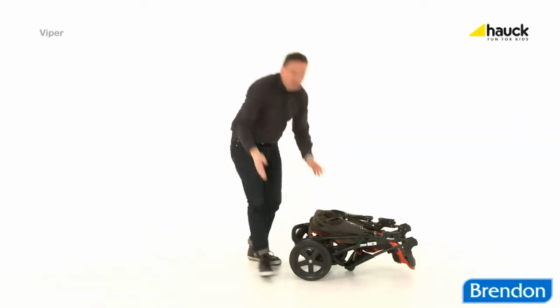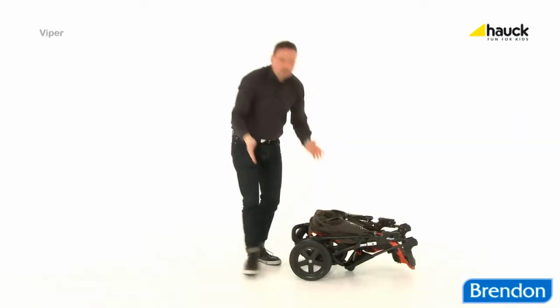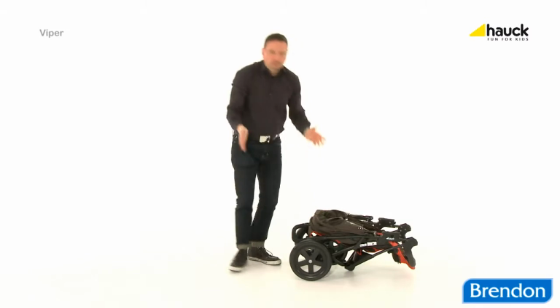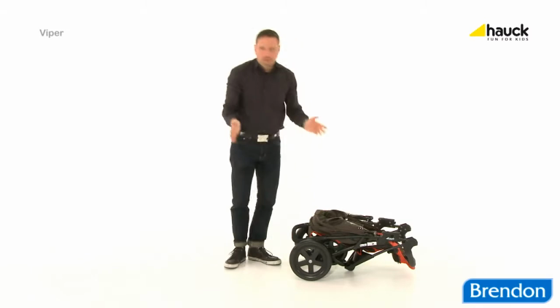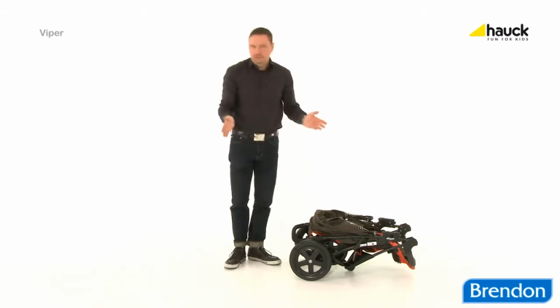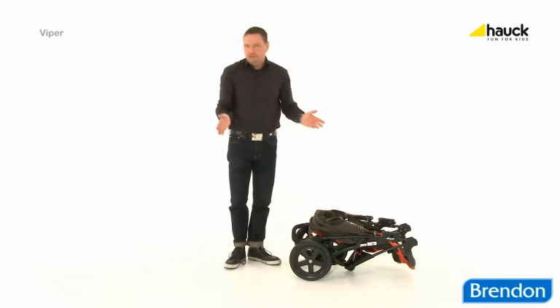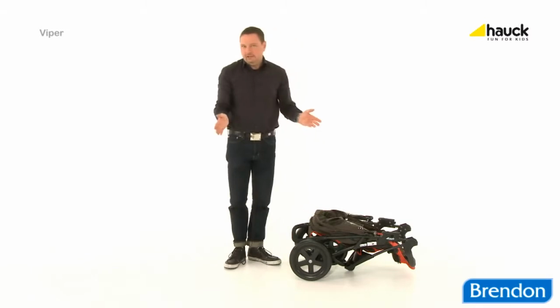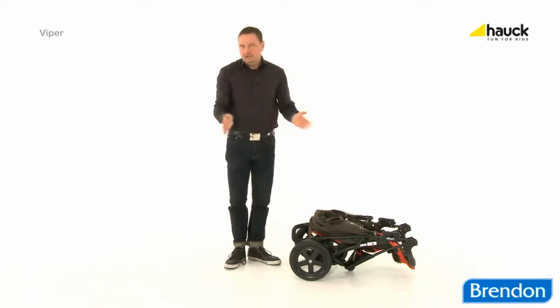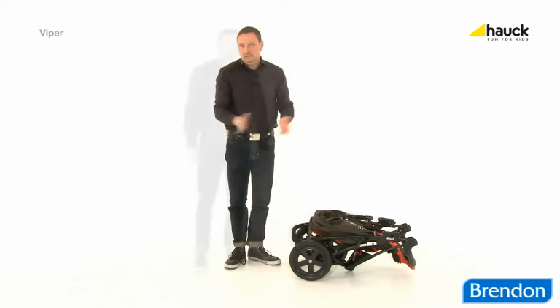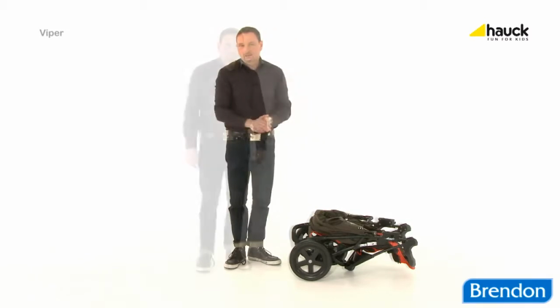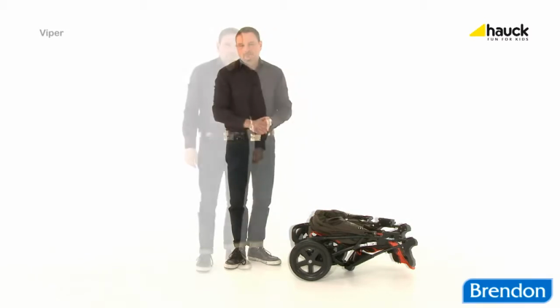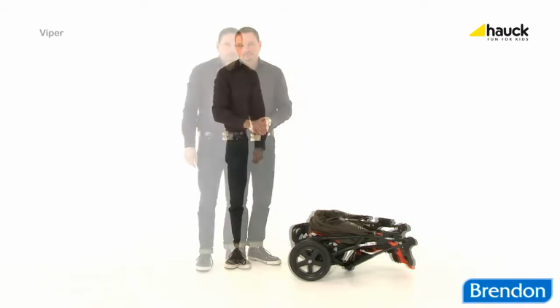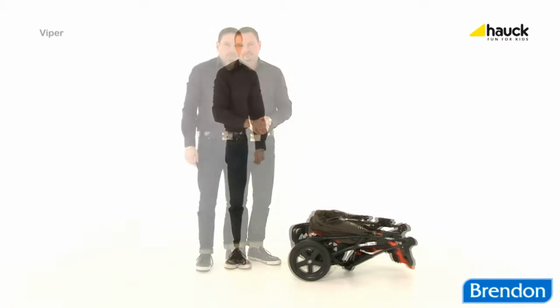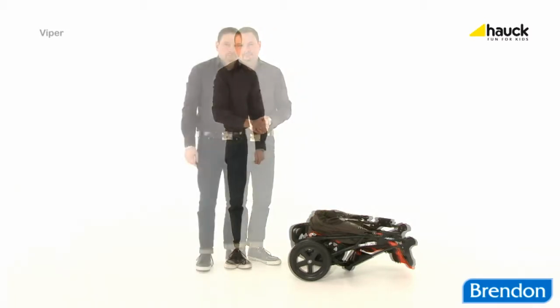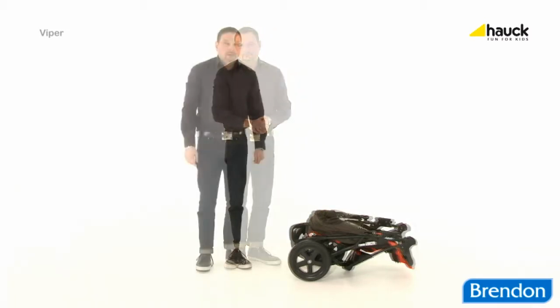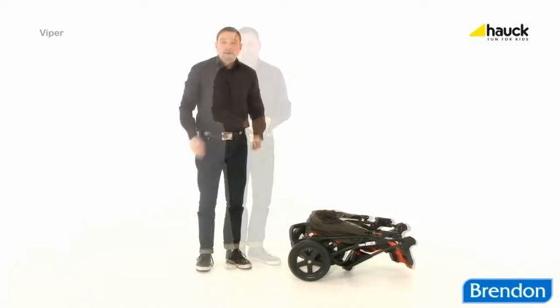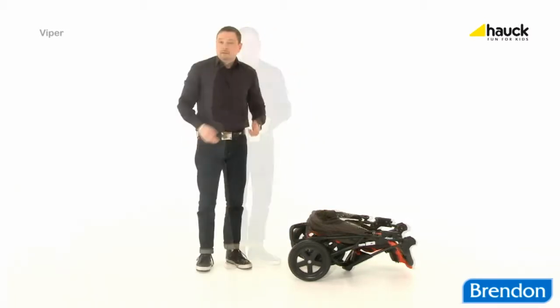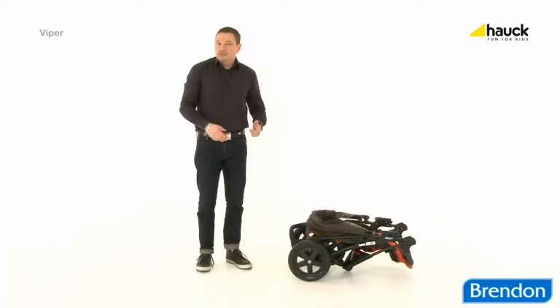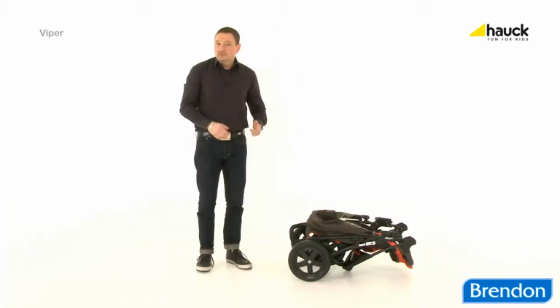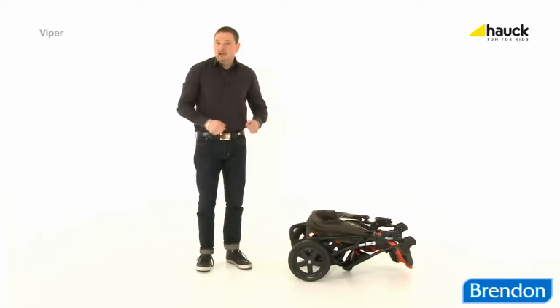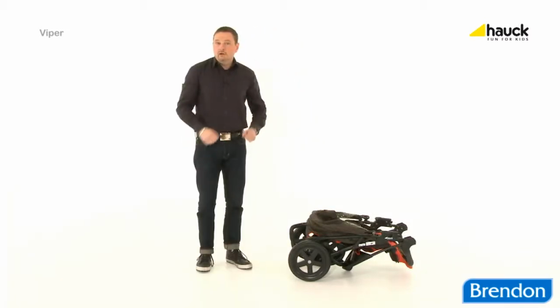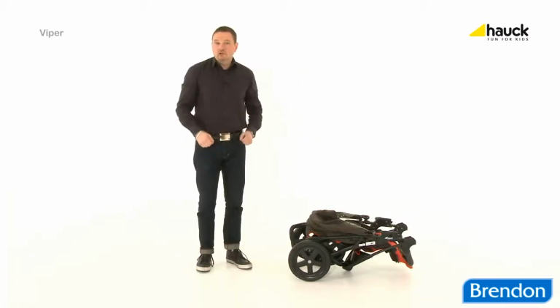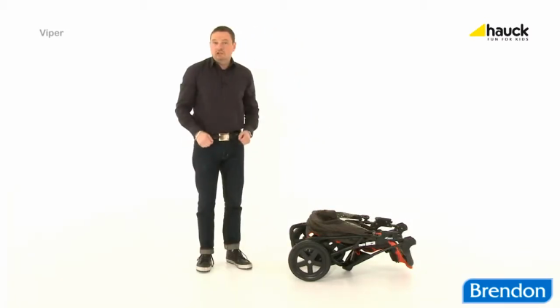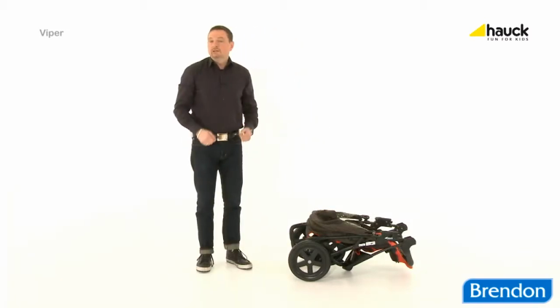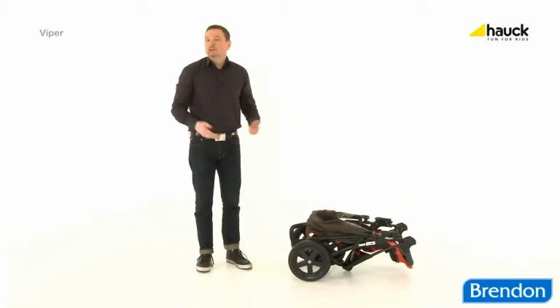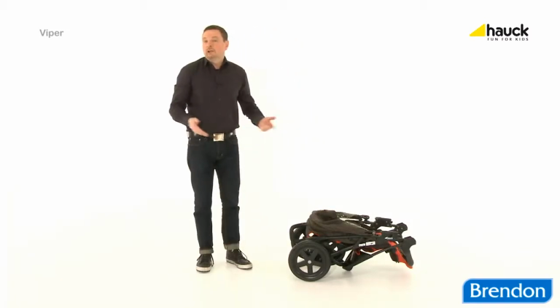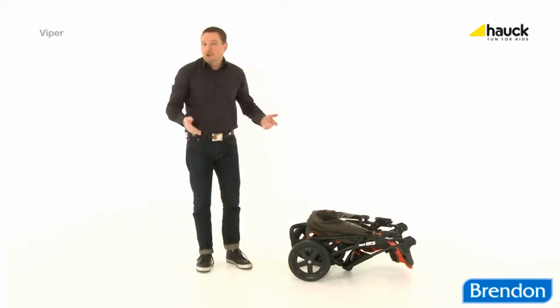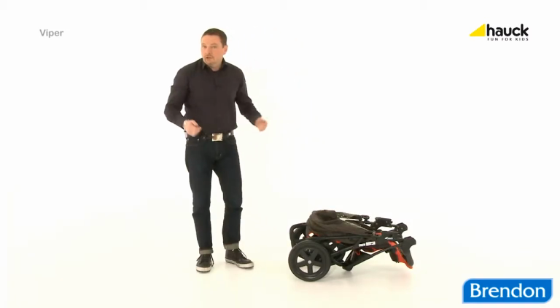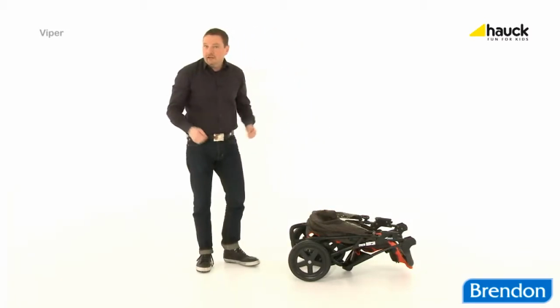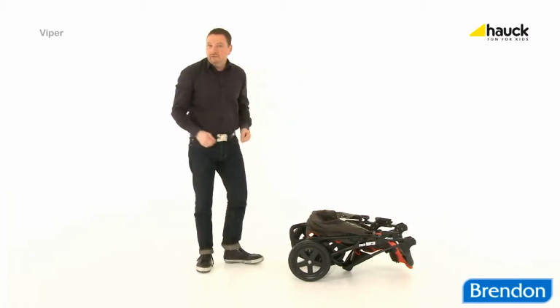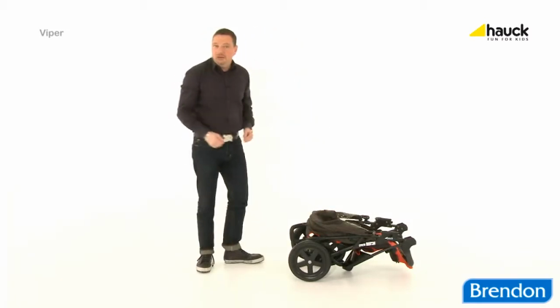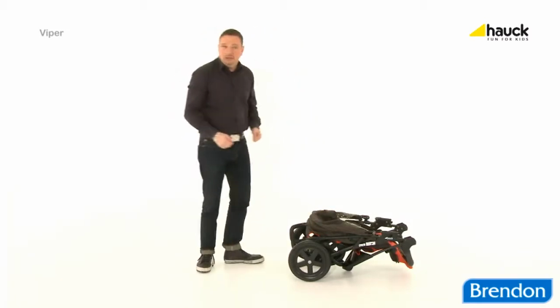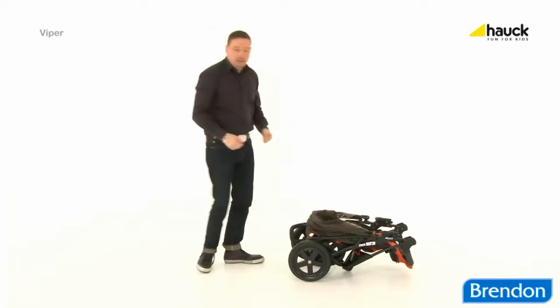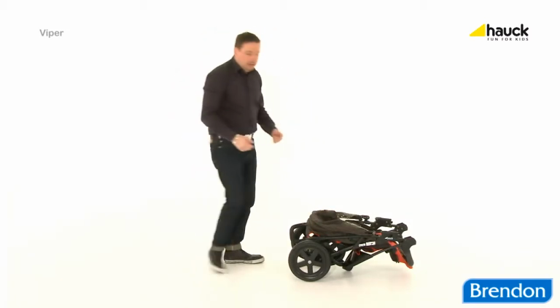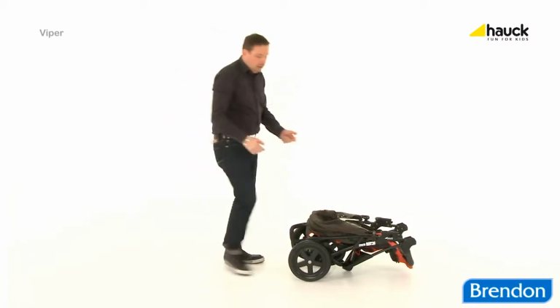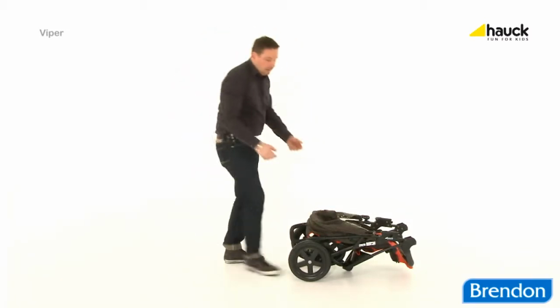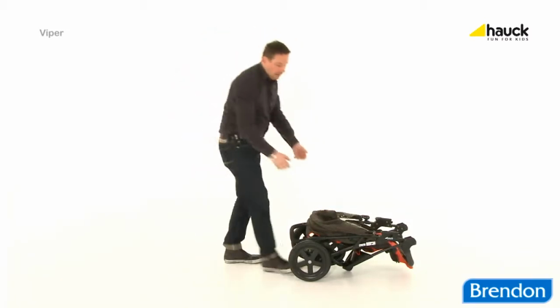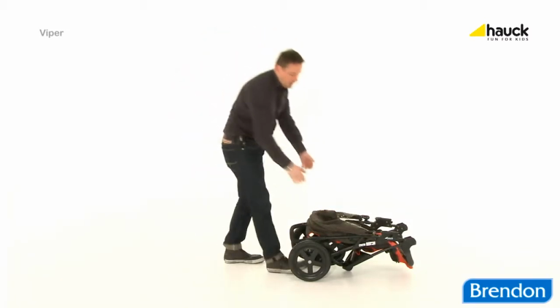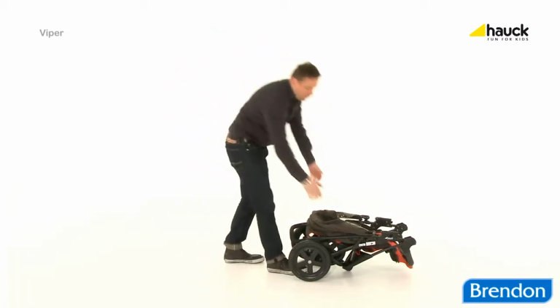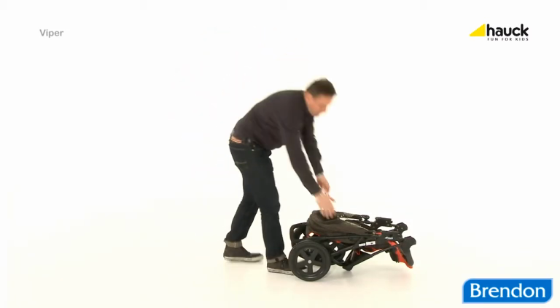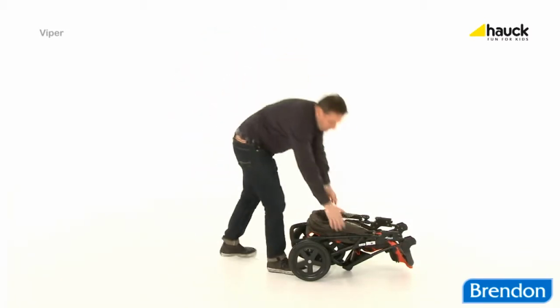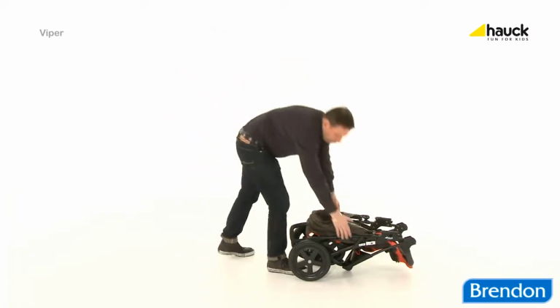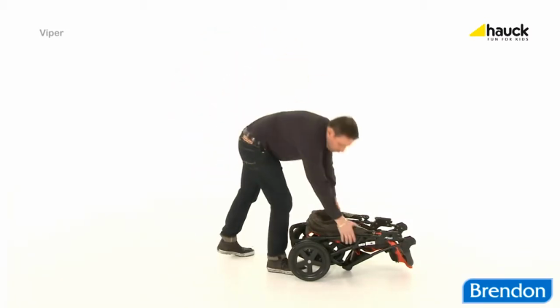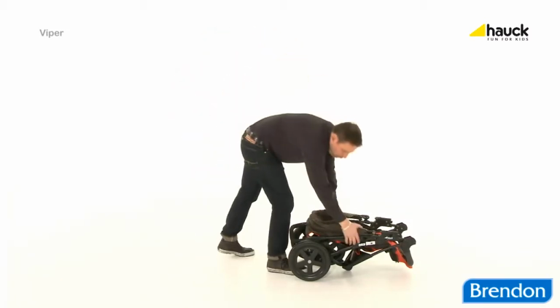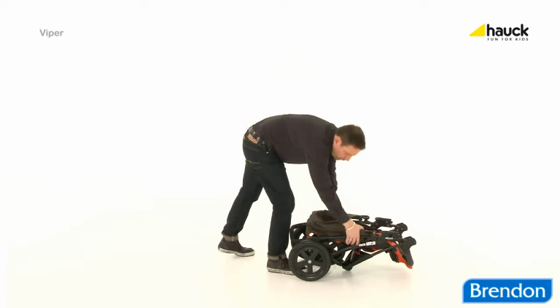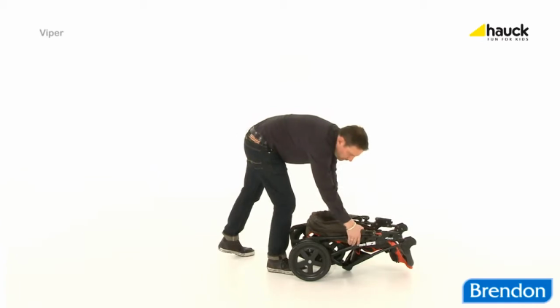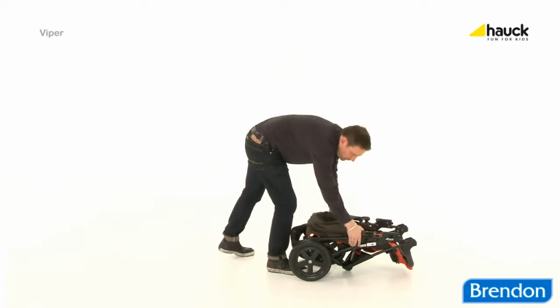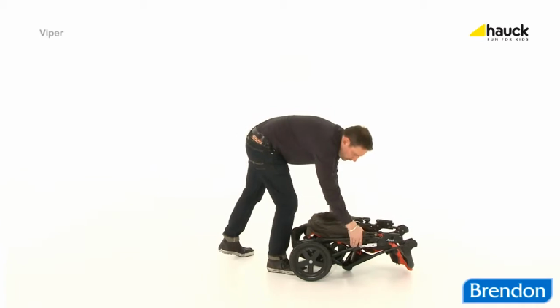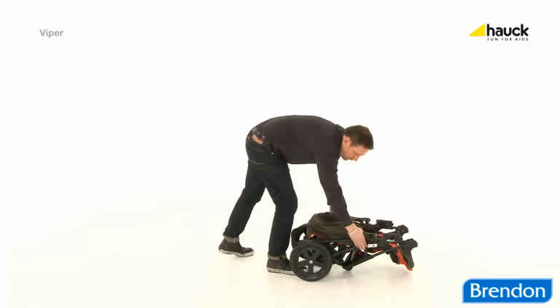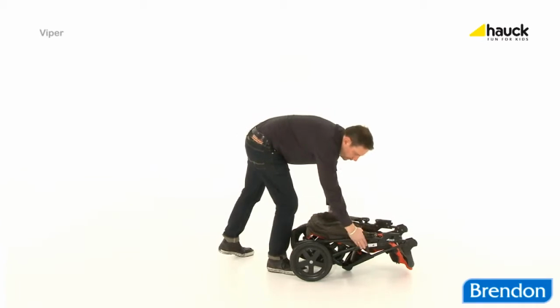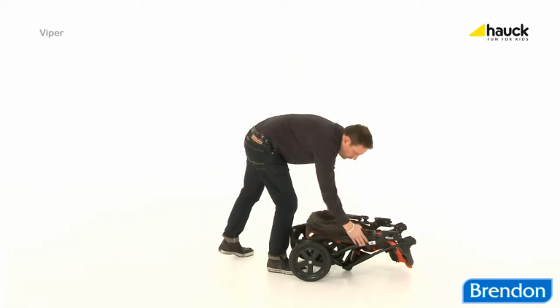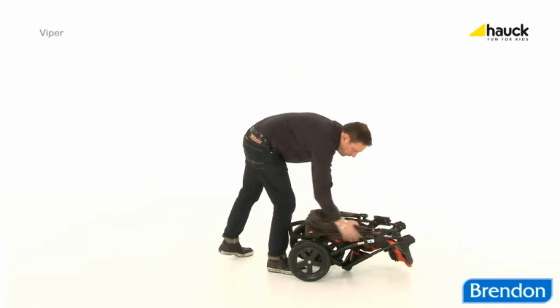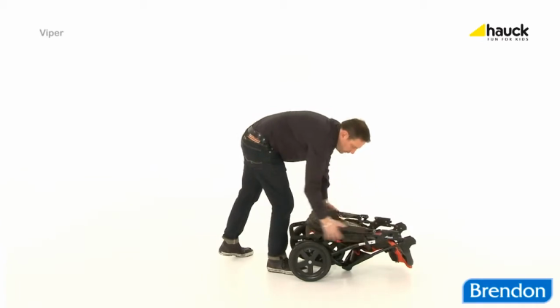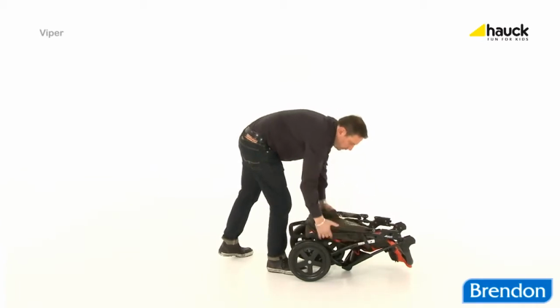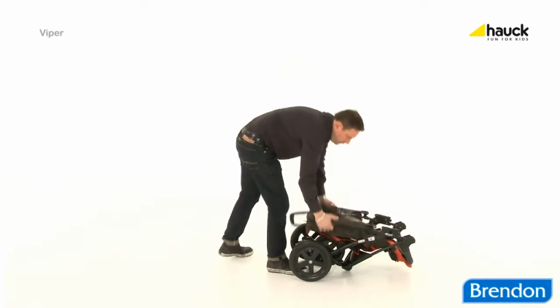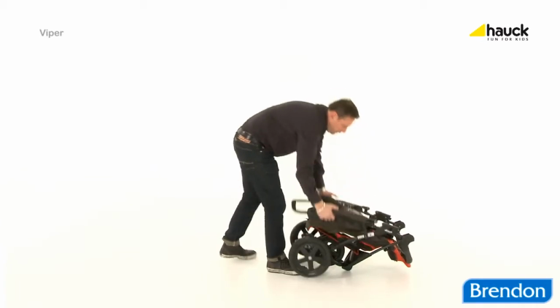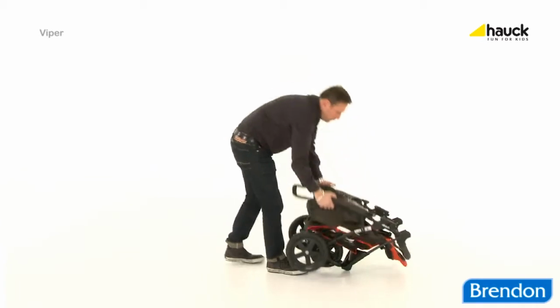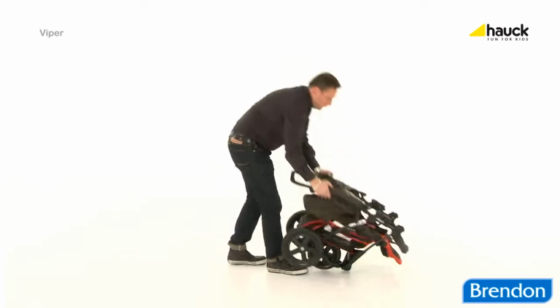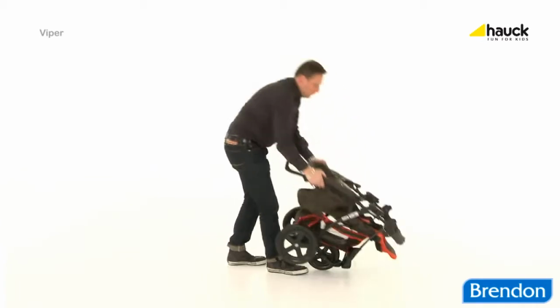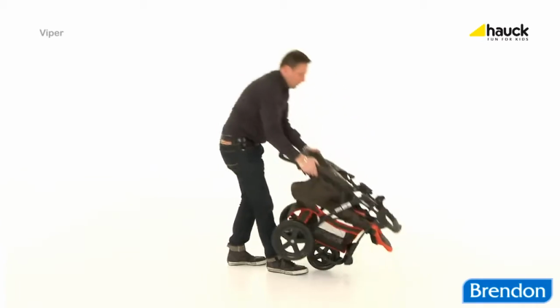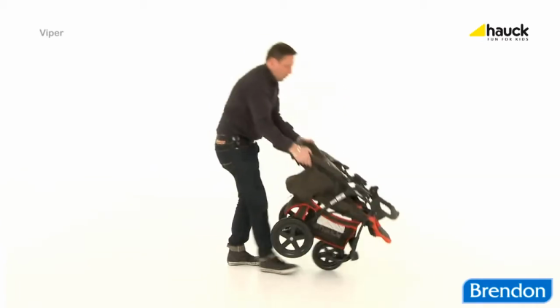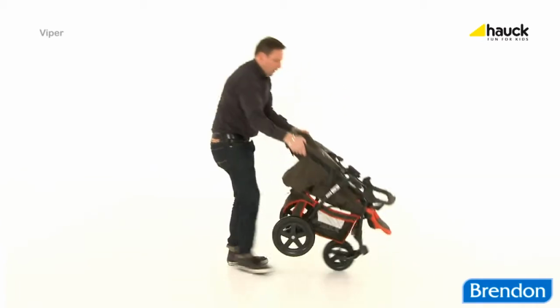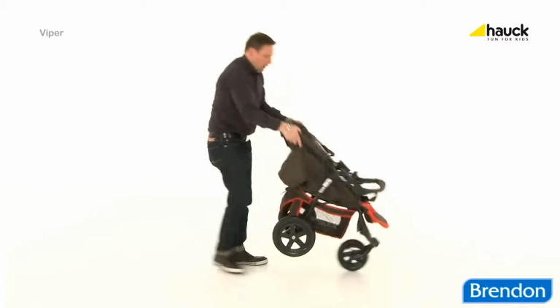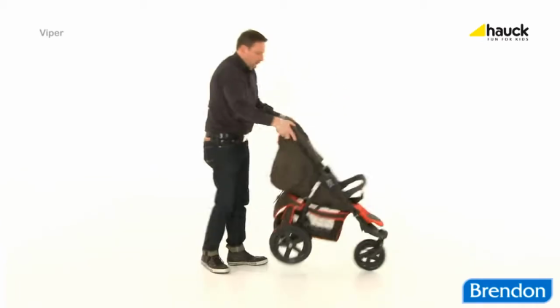And for putting it up again, just as easy. Loosen the transportation lock, lift and there you go.